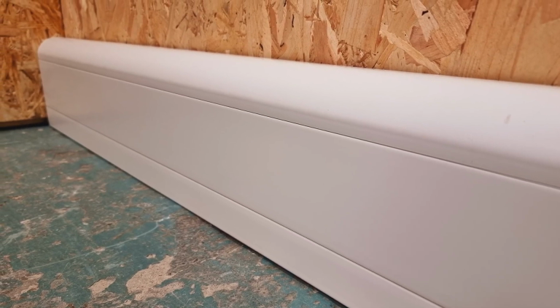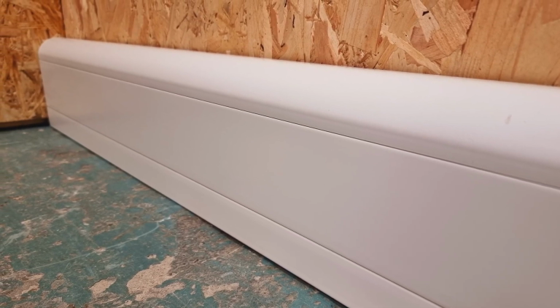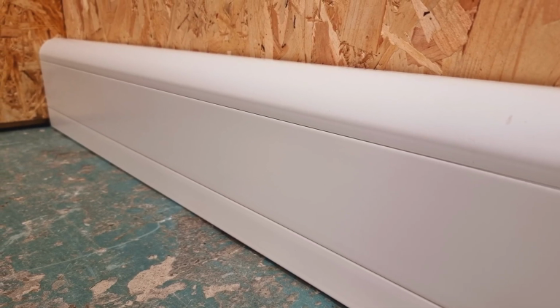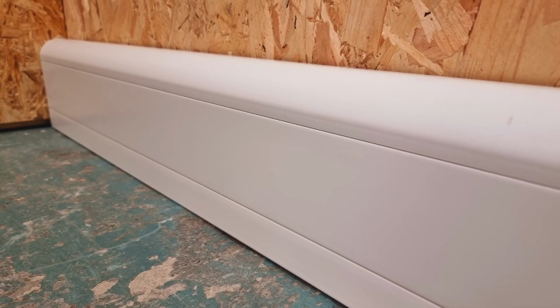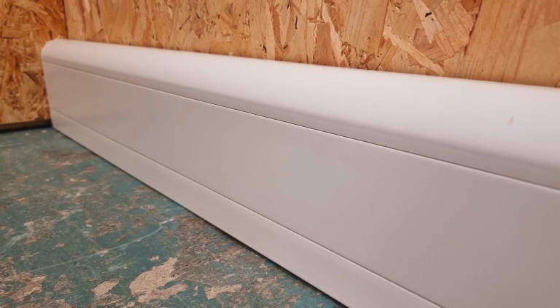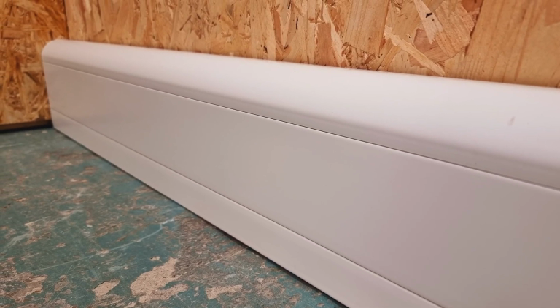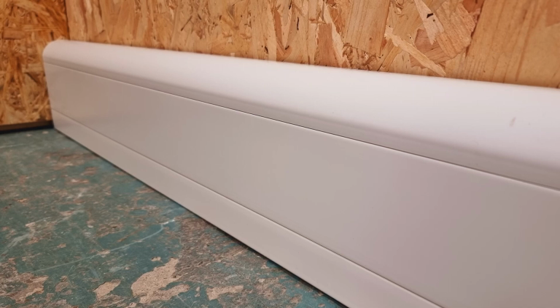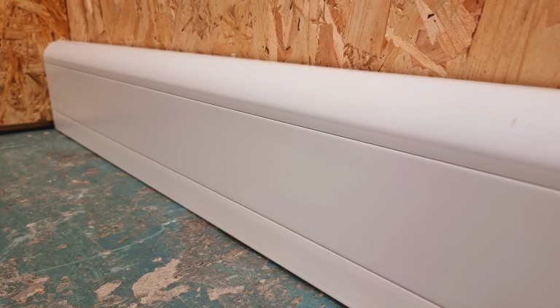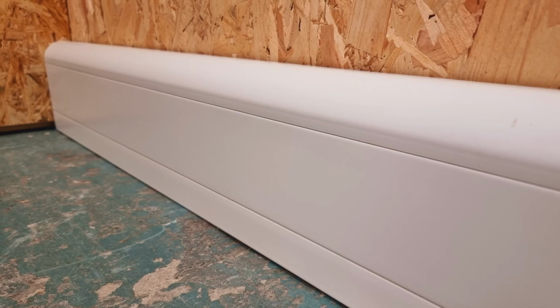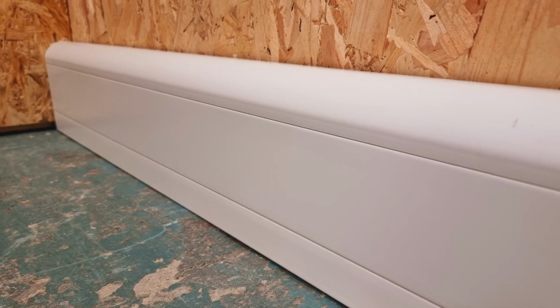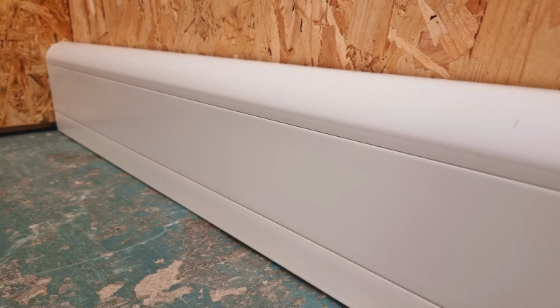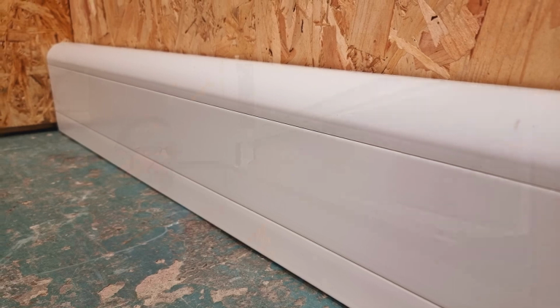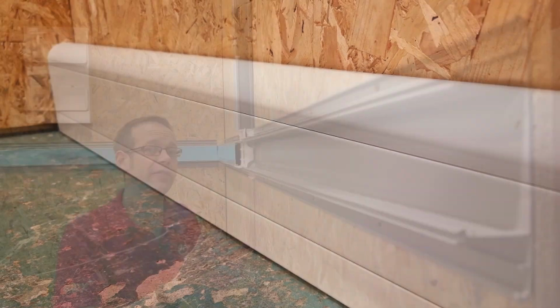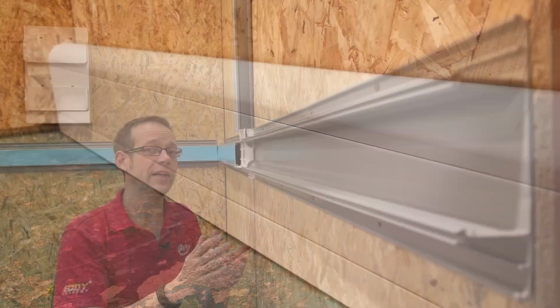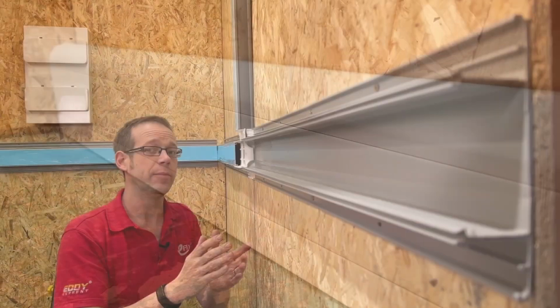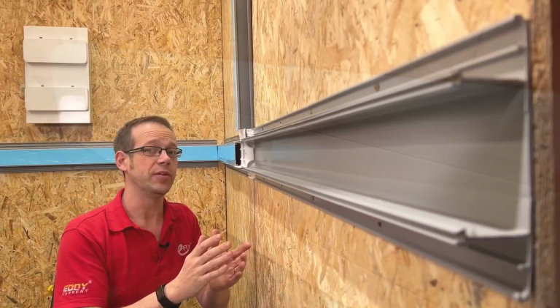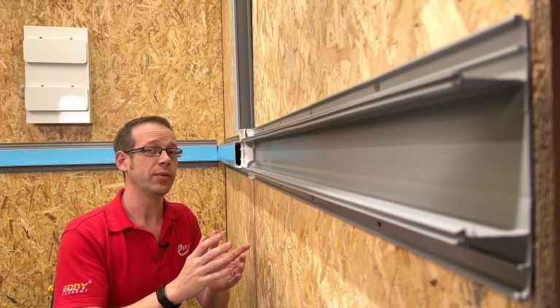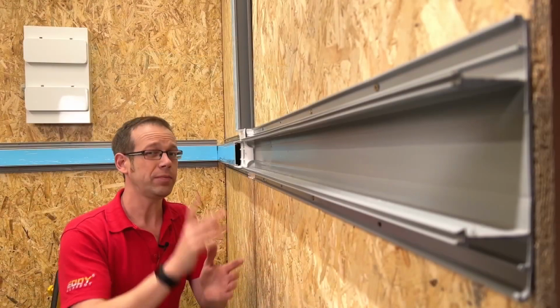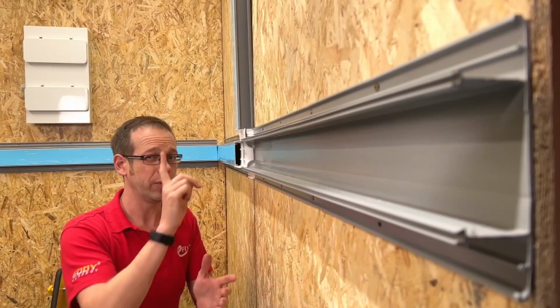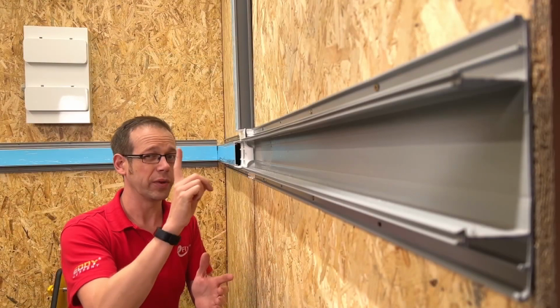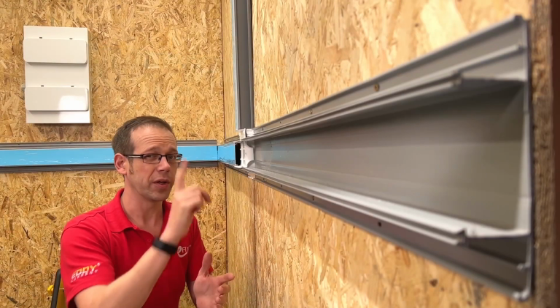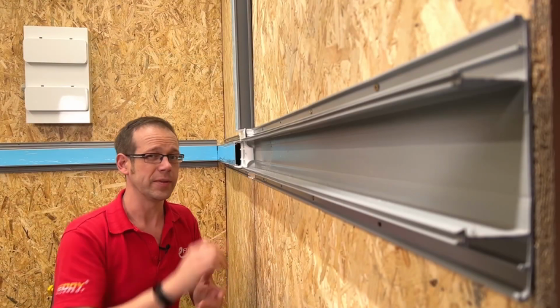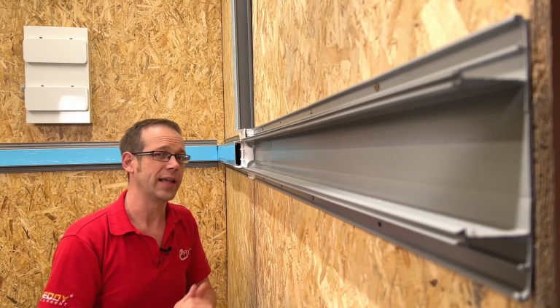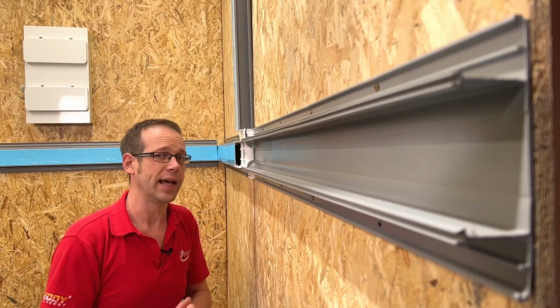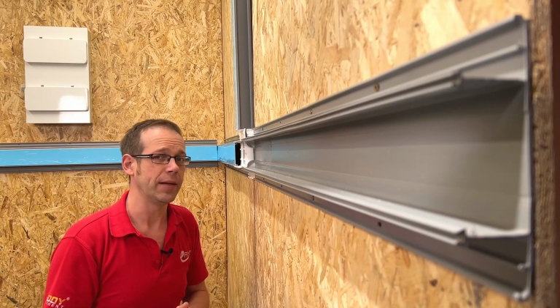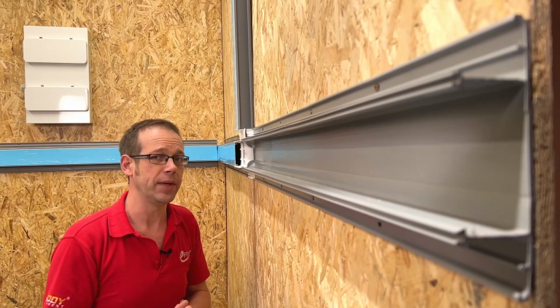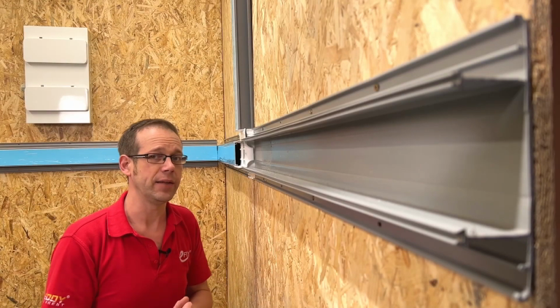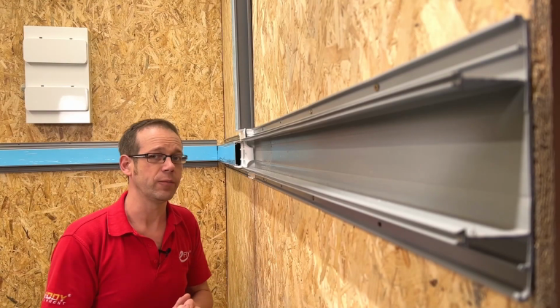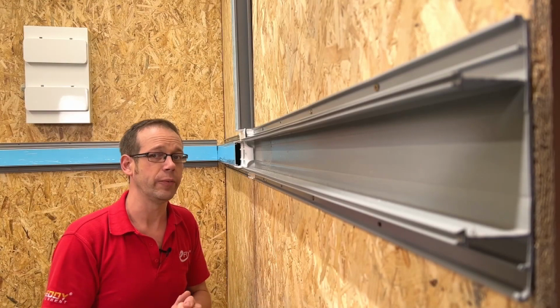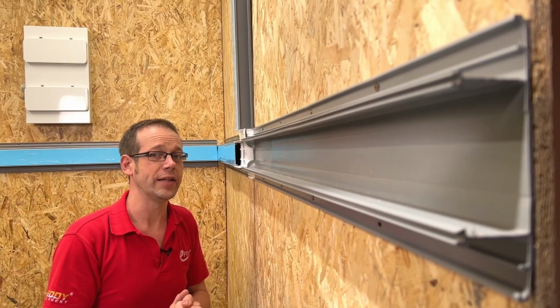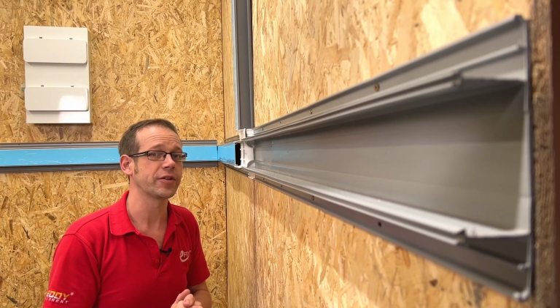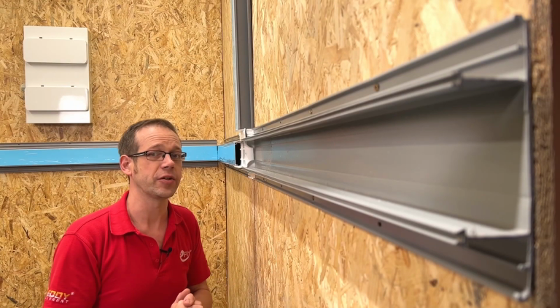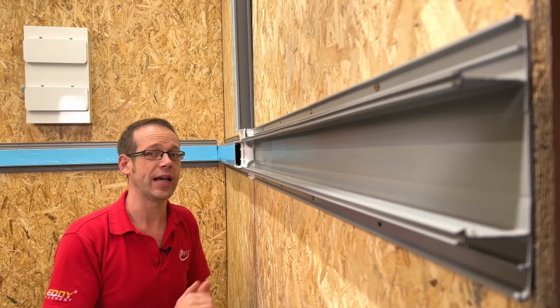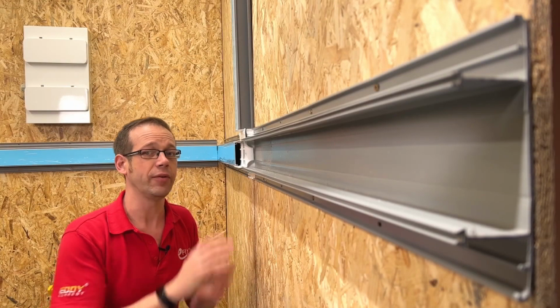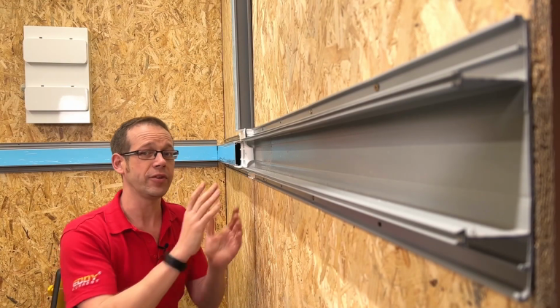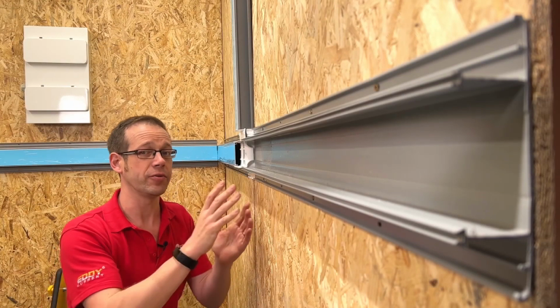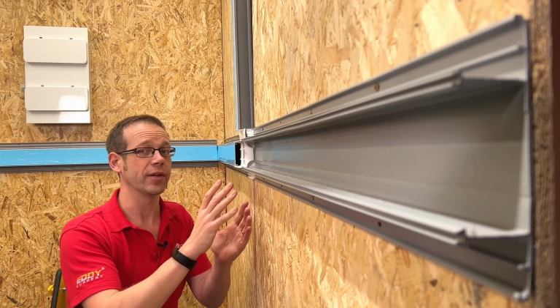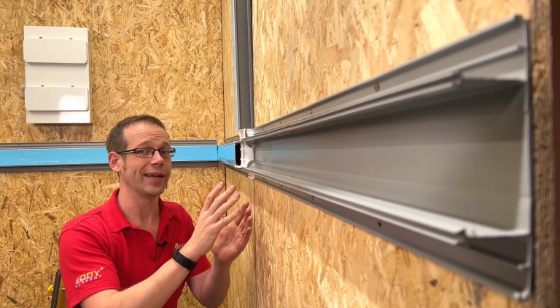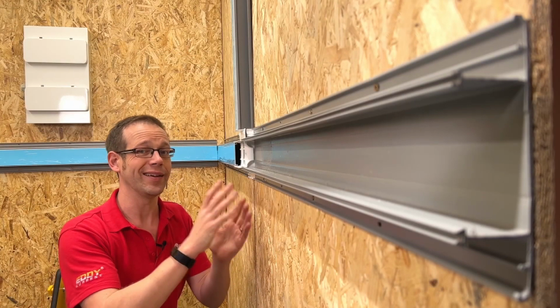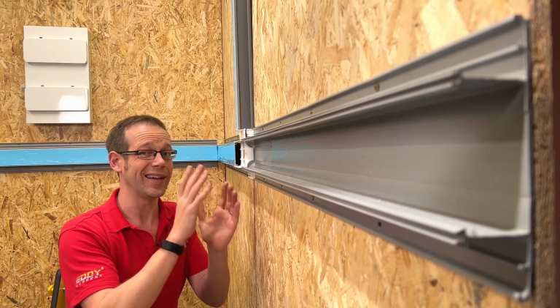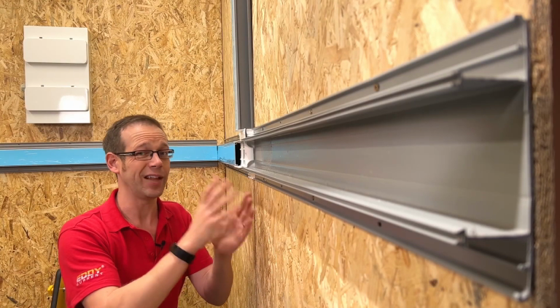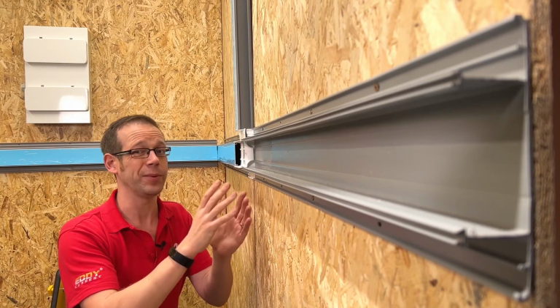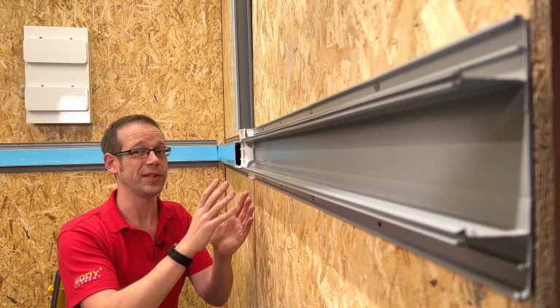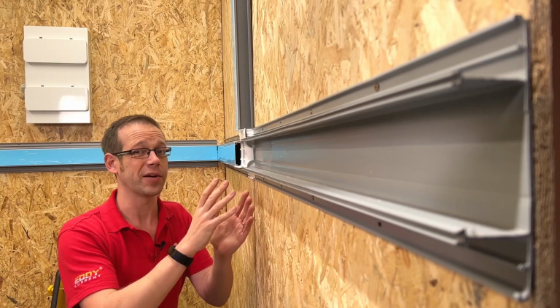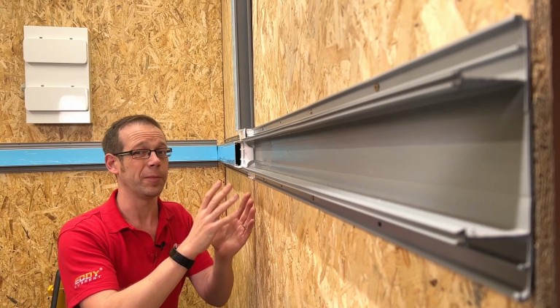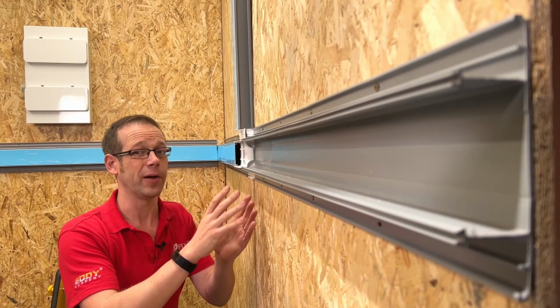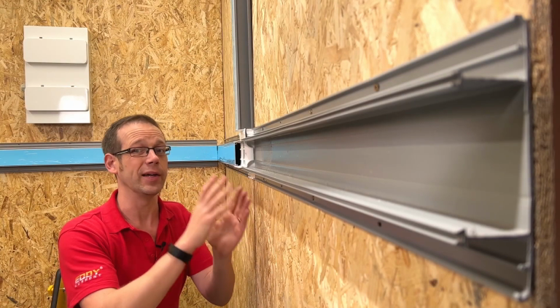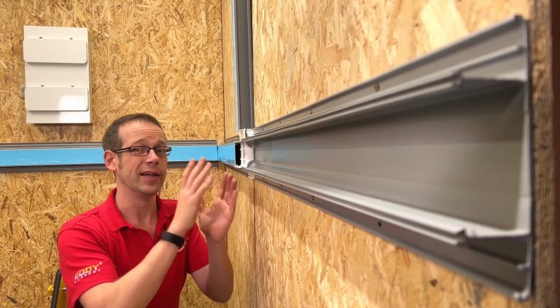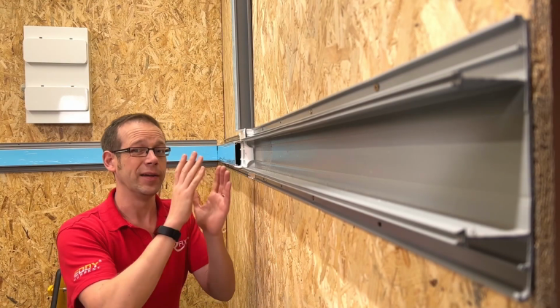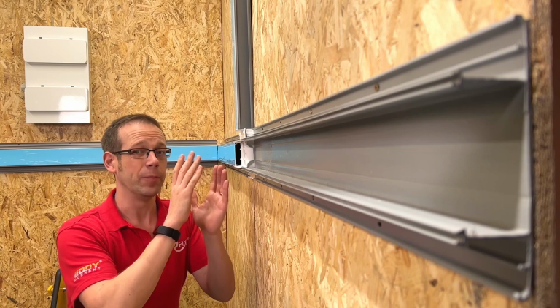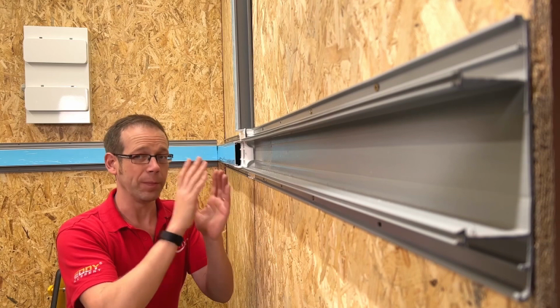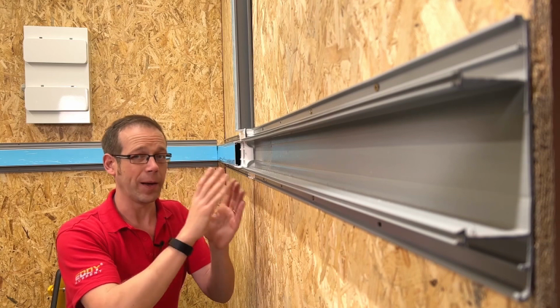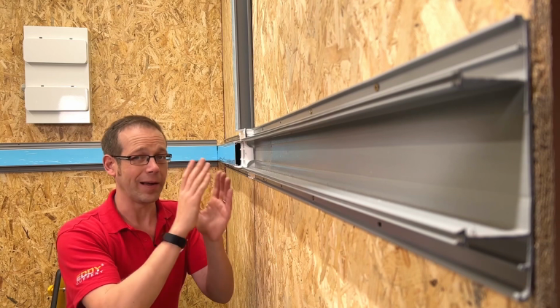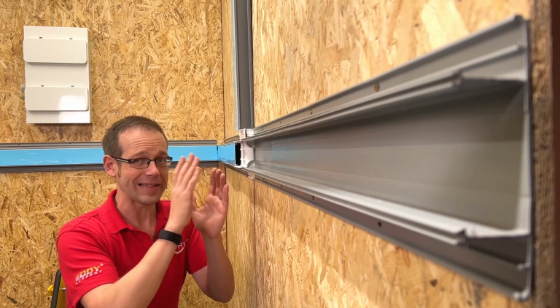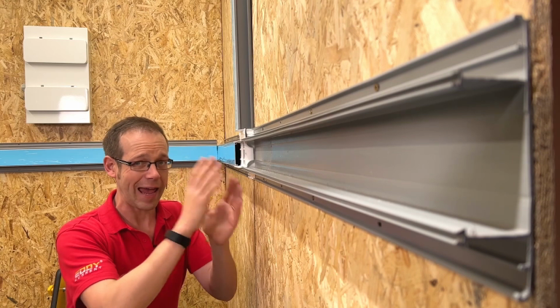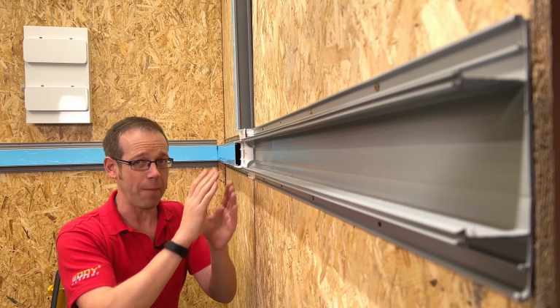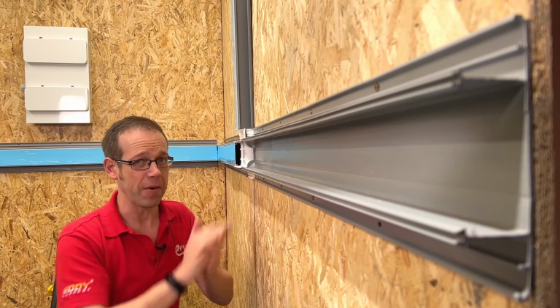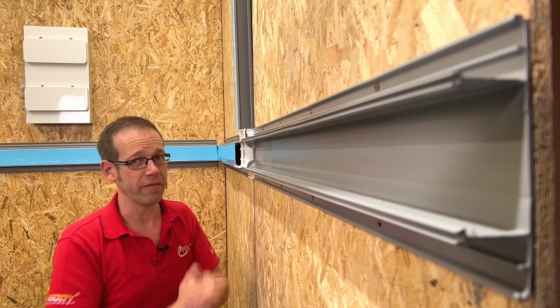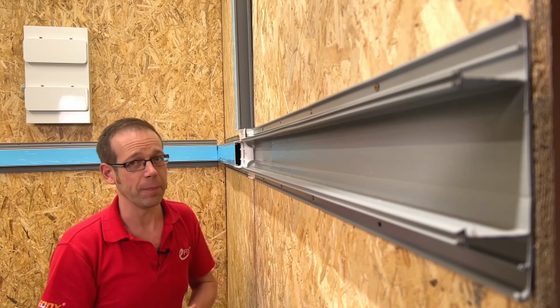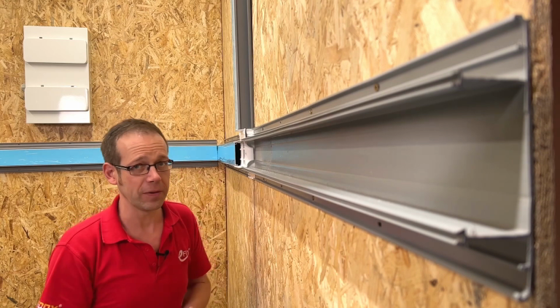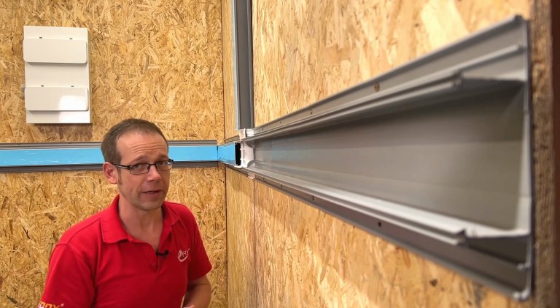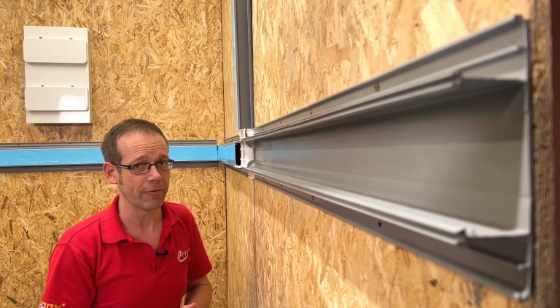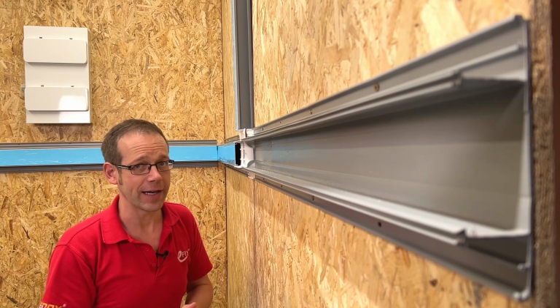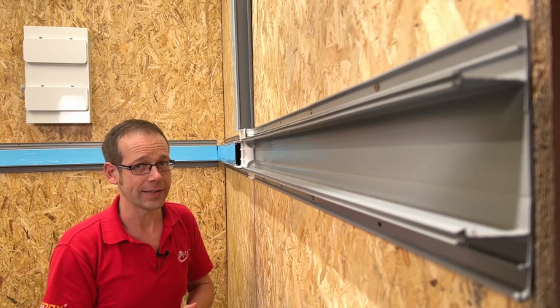There's an additional type of lid available as well, but we'll come to that in a minute when we discuss how this trunking can help you to comply with Part M of the building regs.